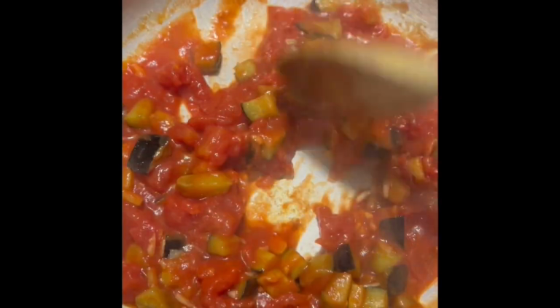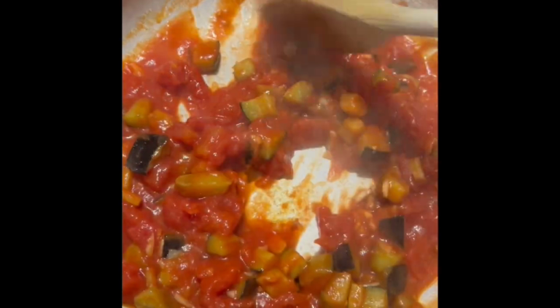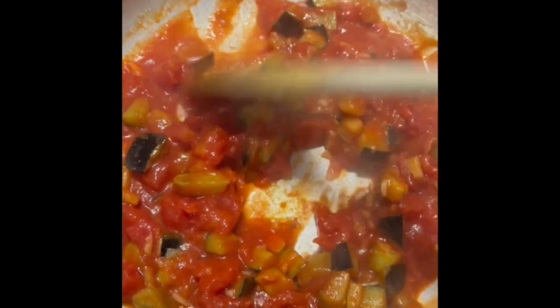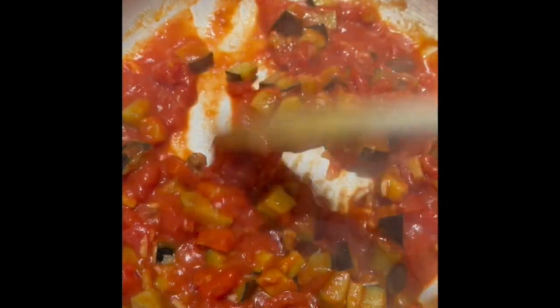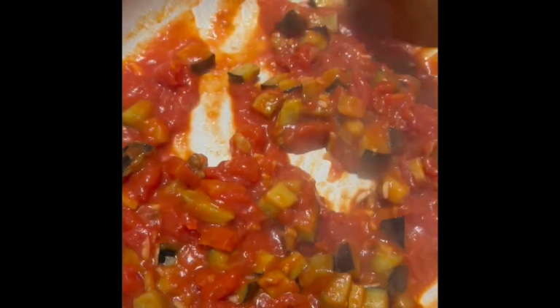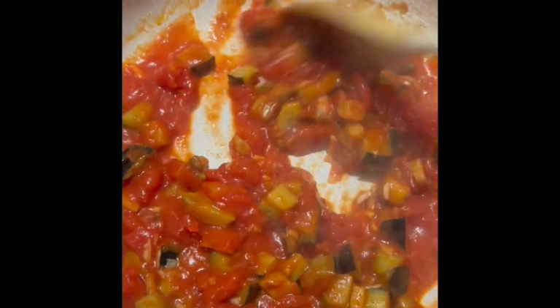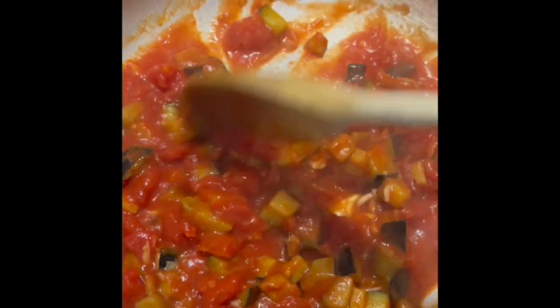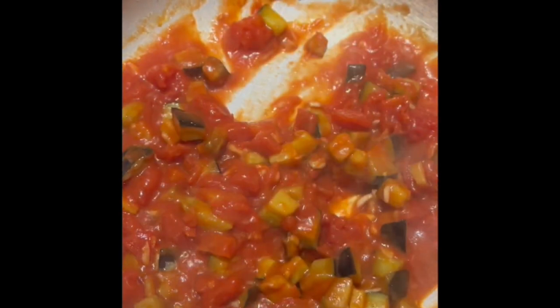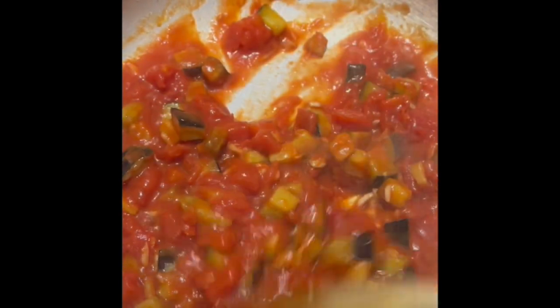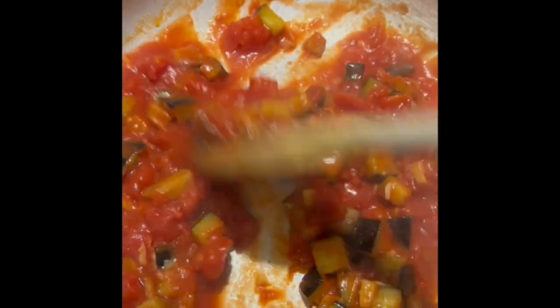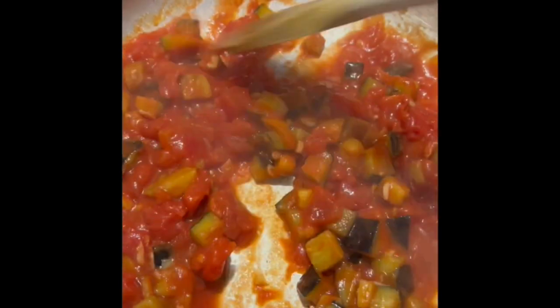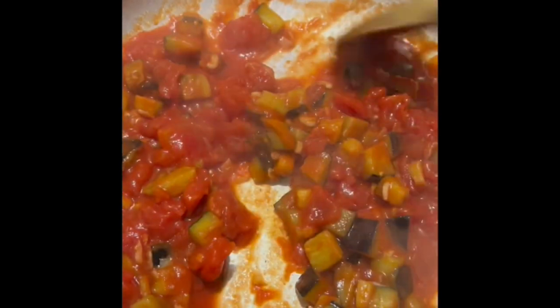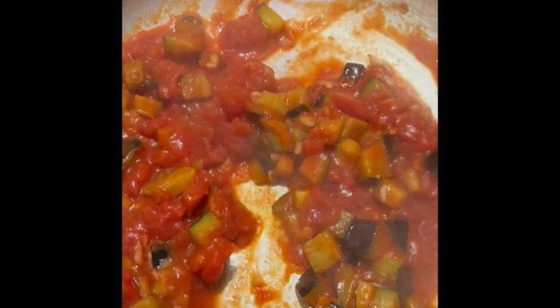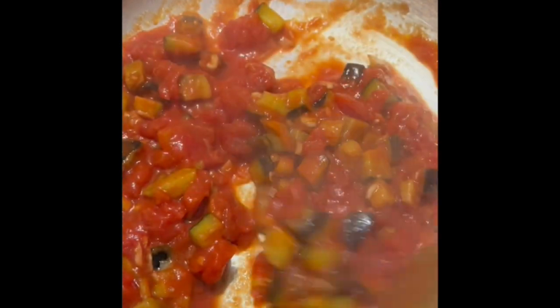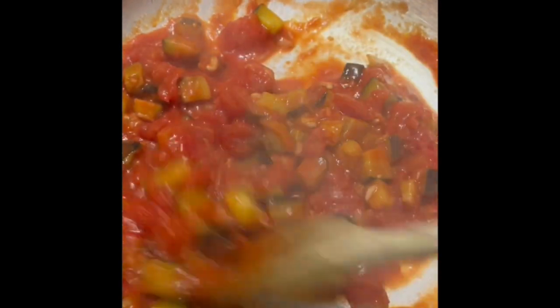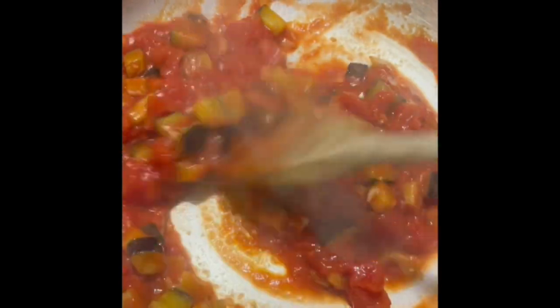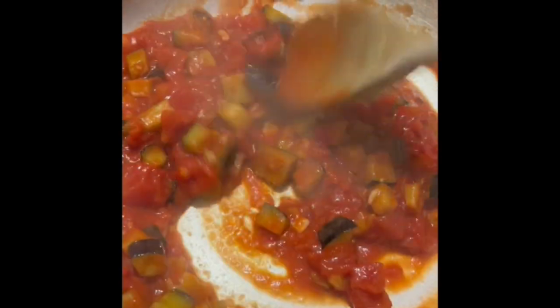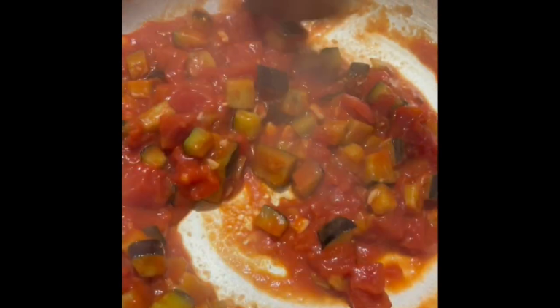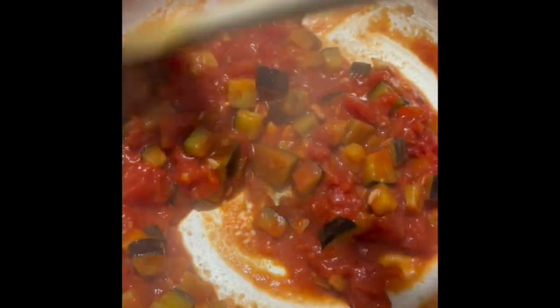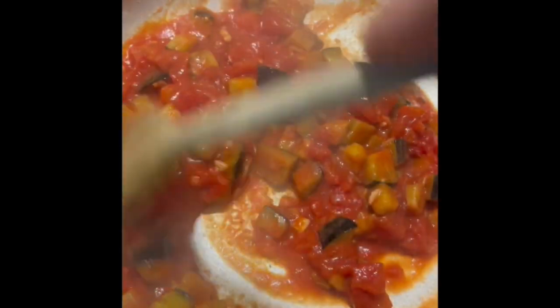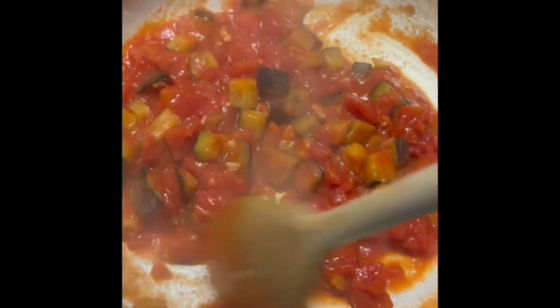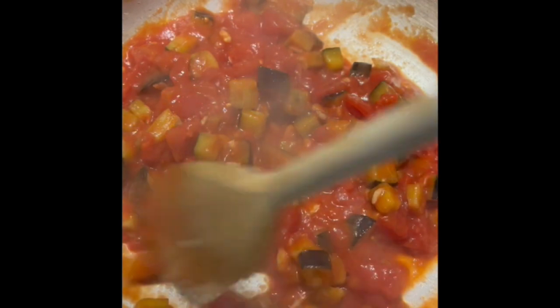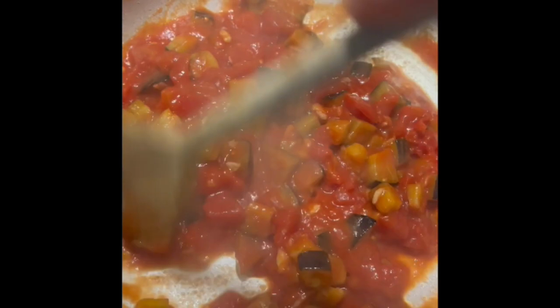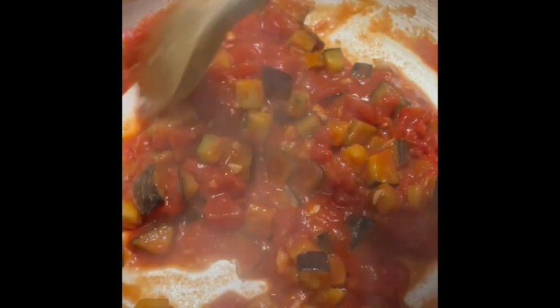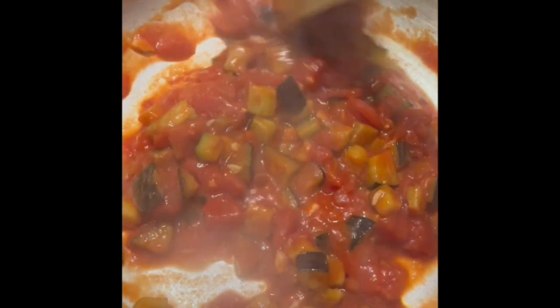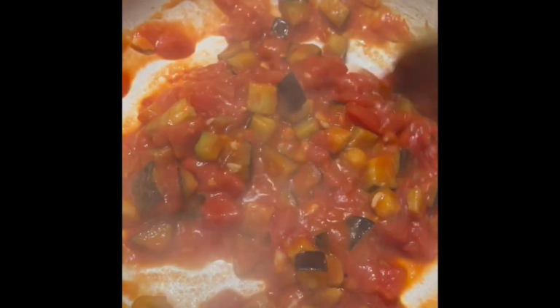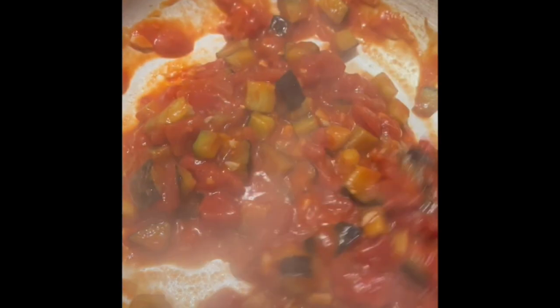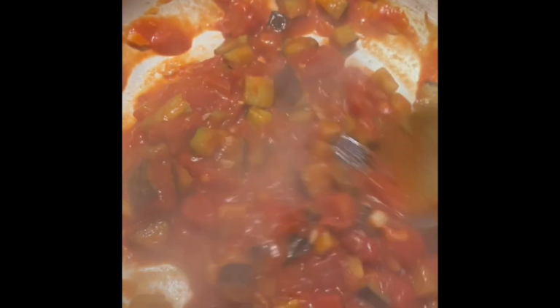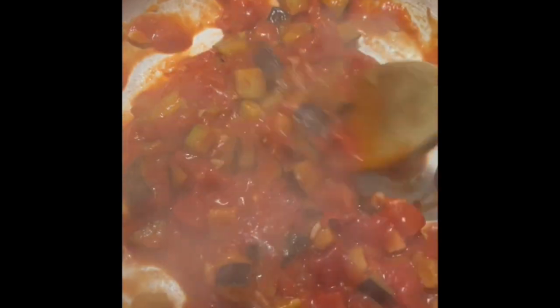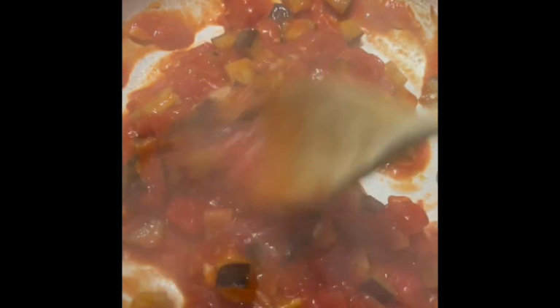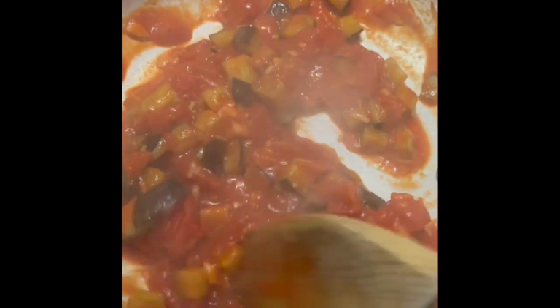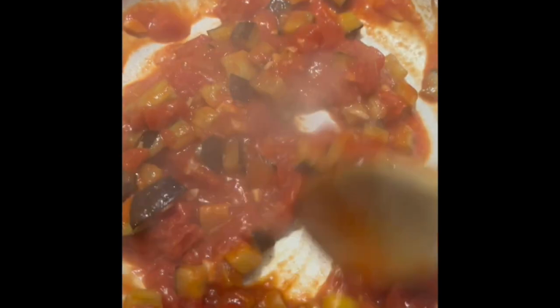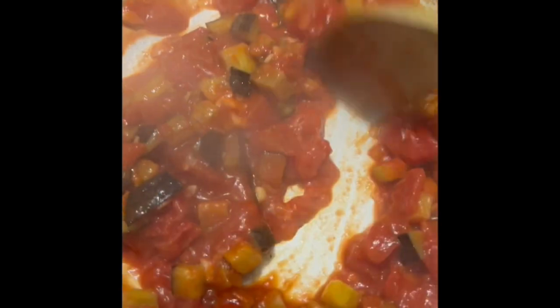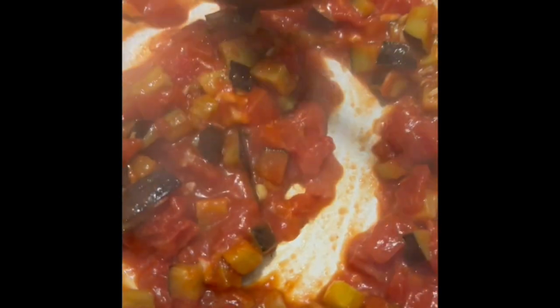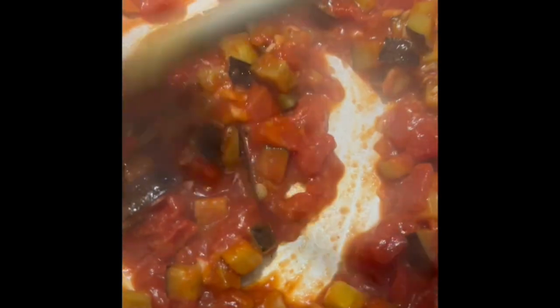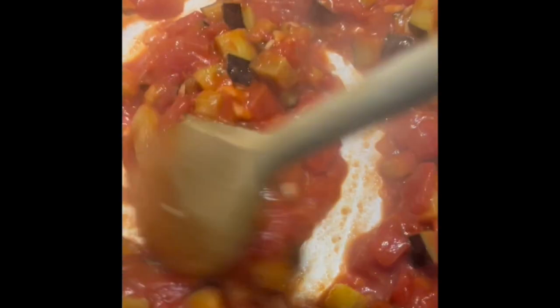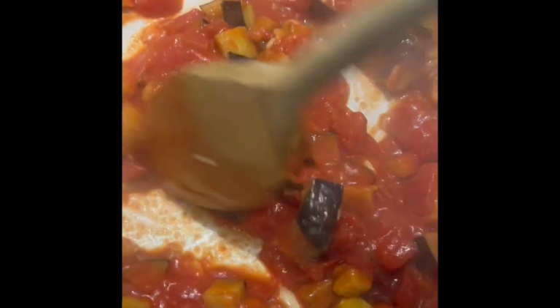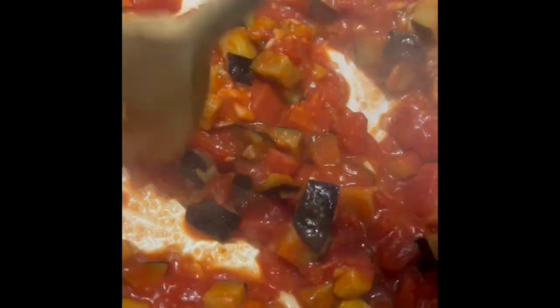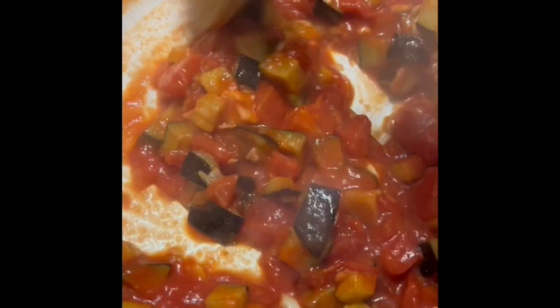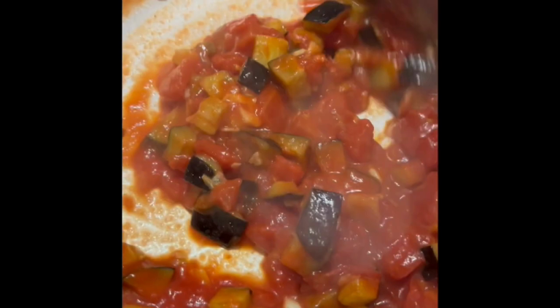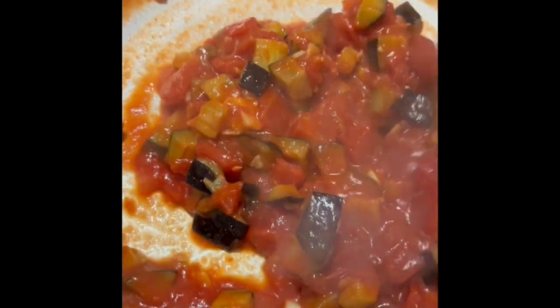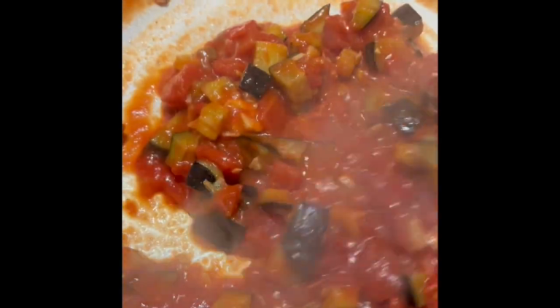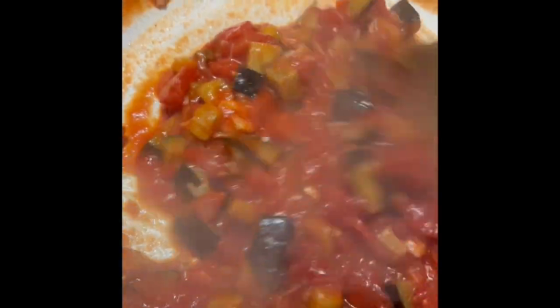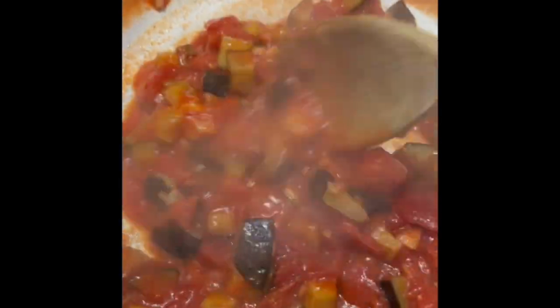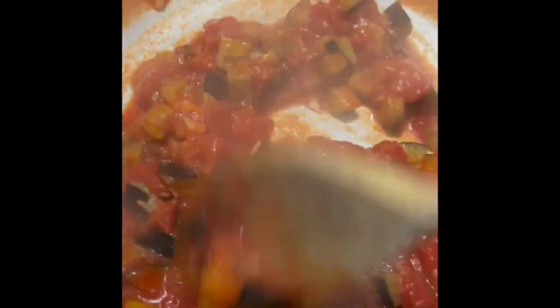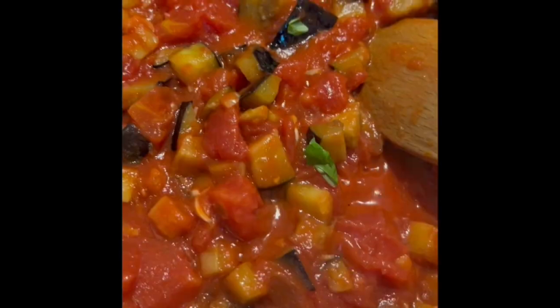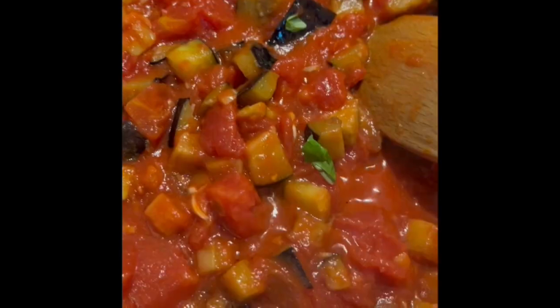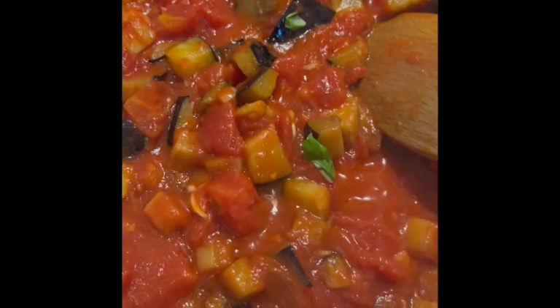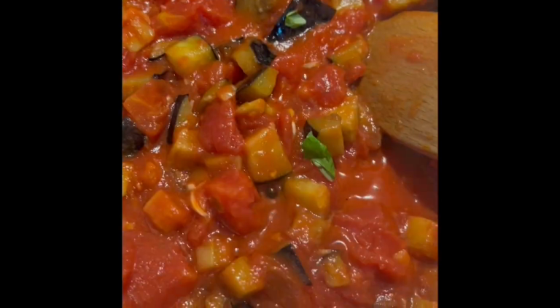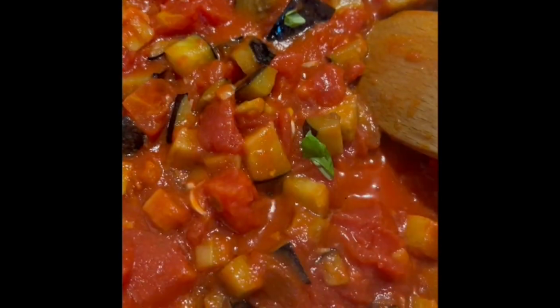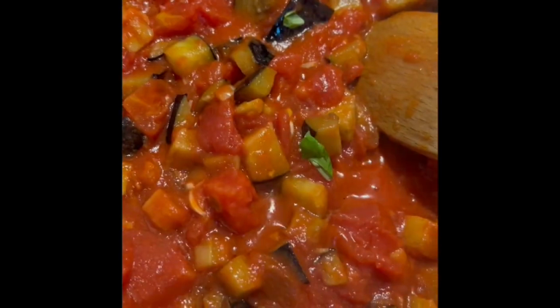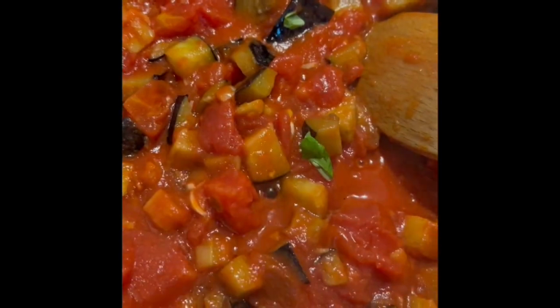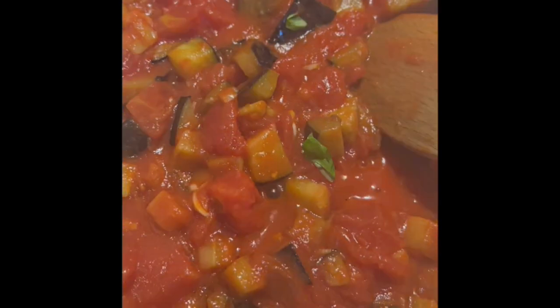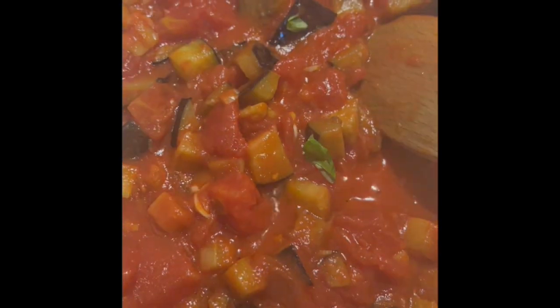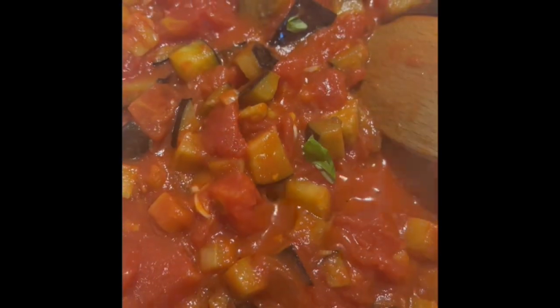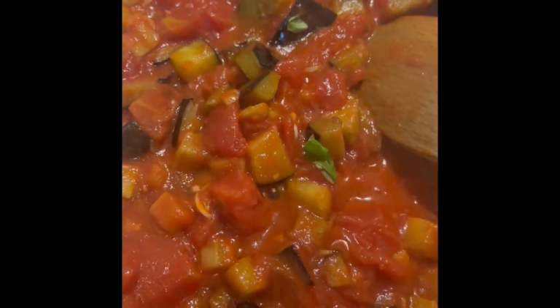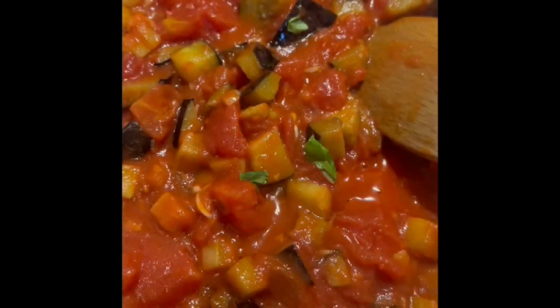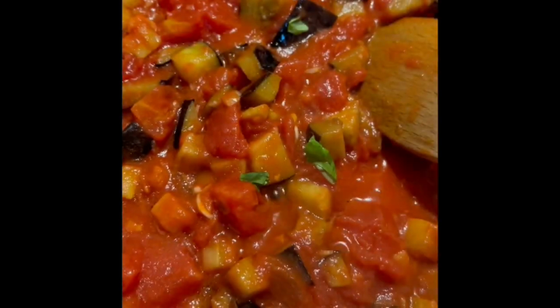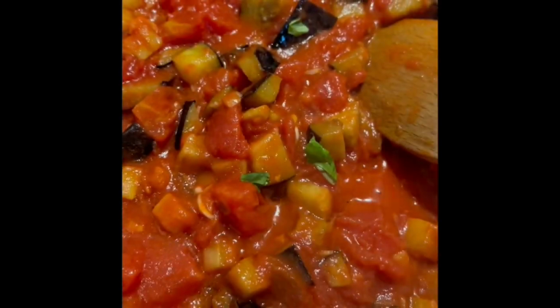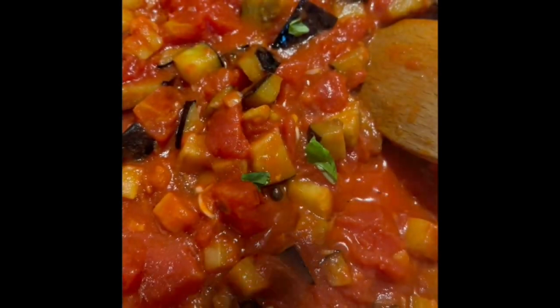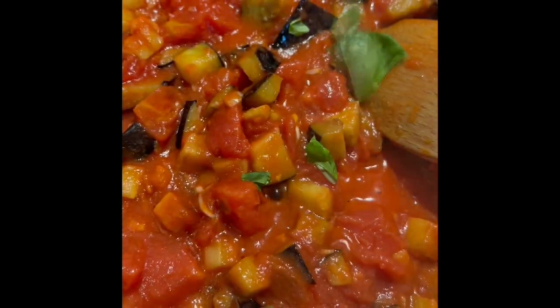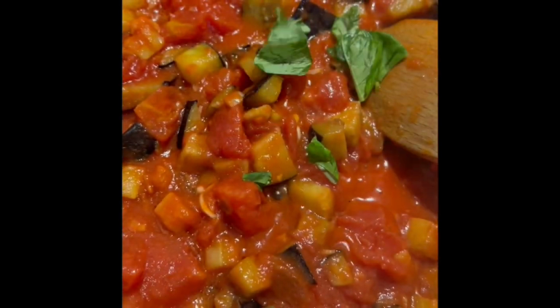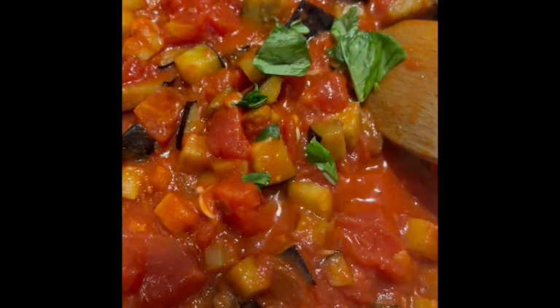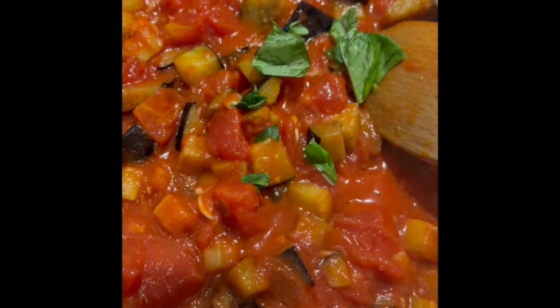Now add the chopped tomatoes and season with salt and pepper, and simmer for around 25 minutes. Now add the torn basil and mix well.